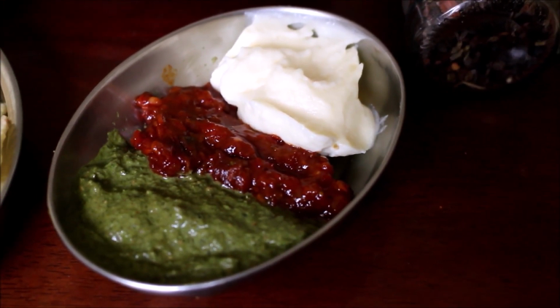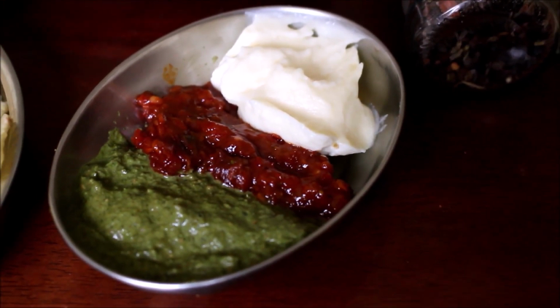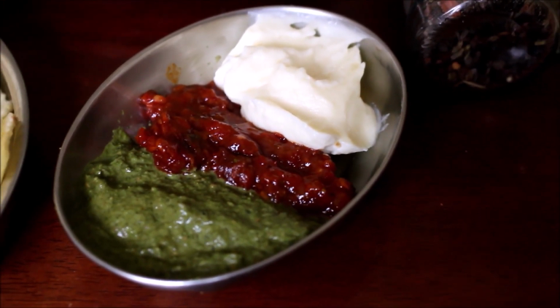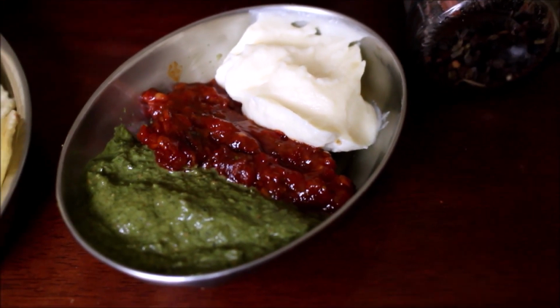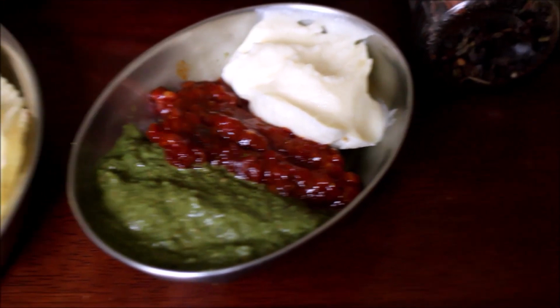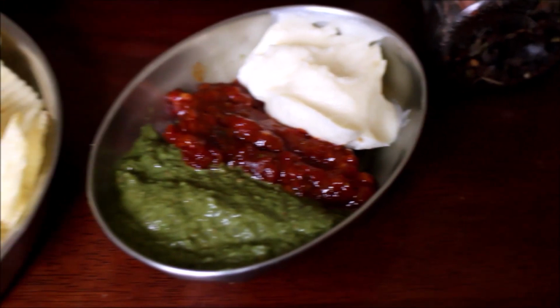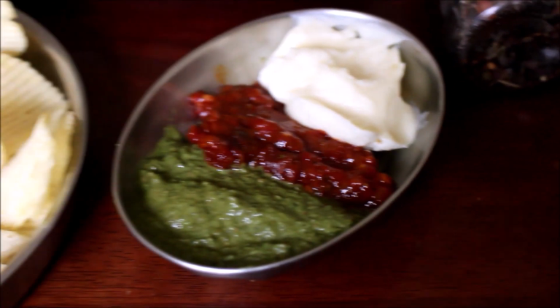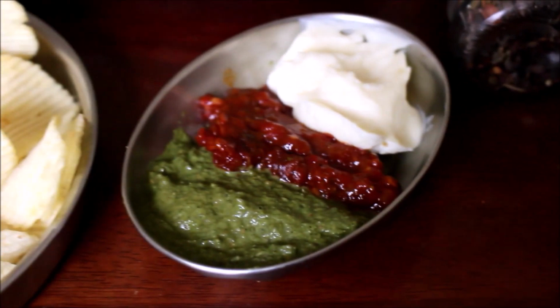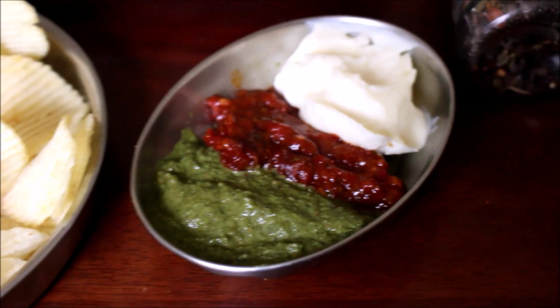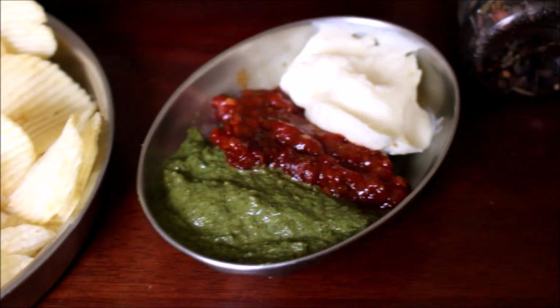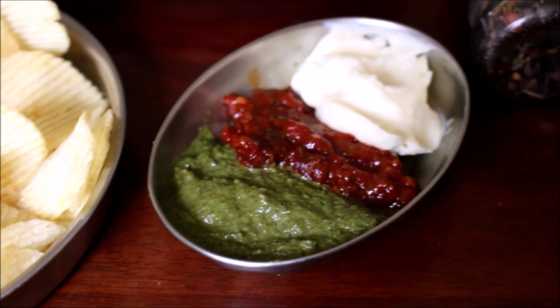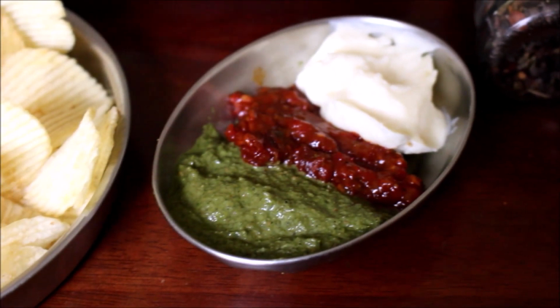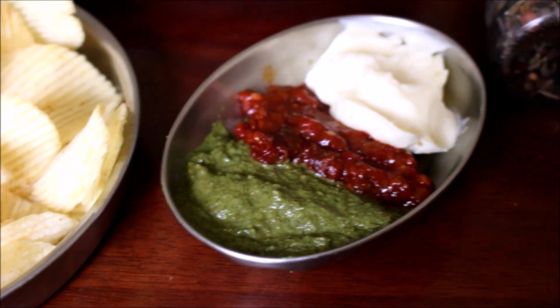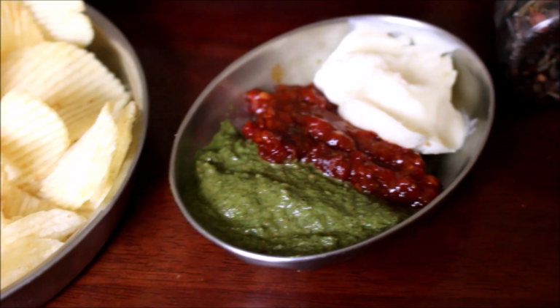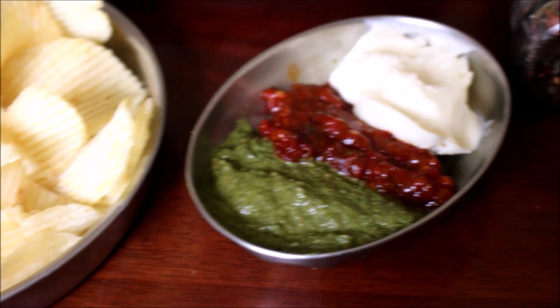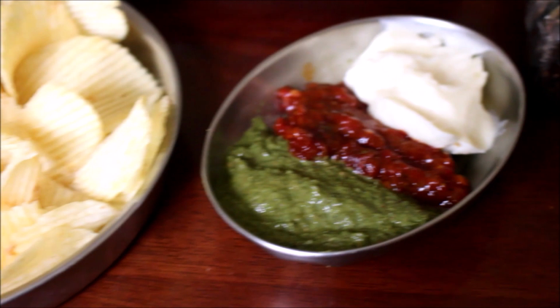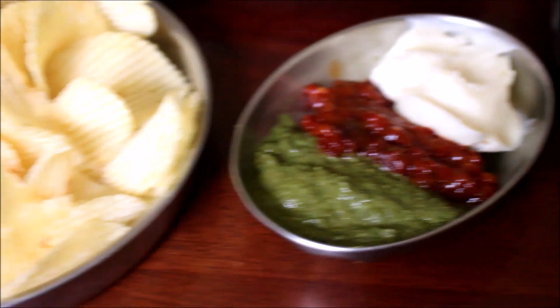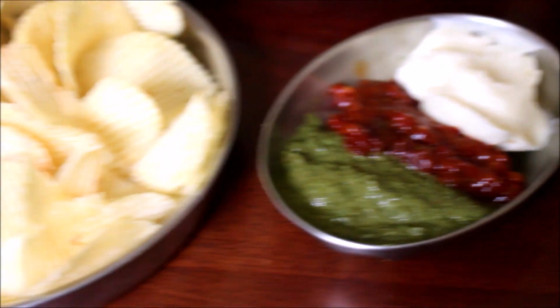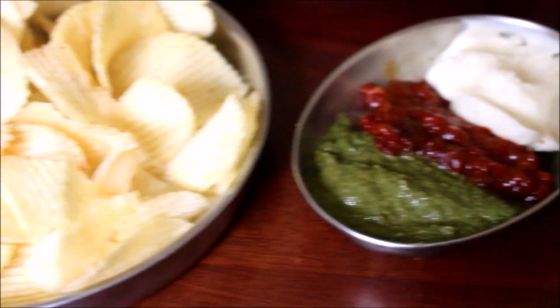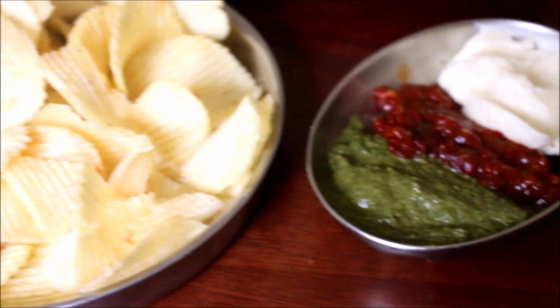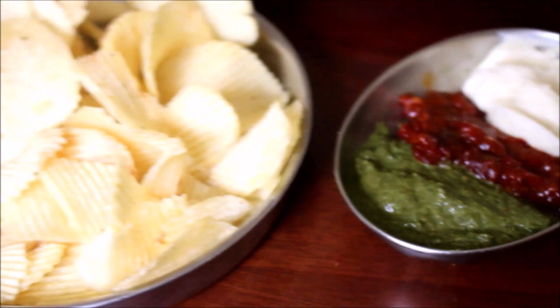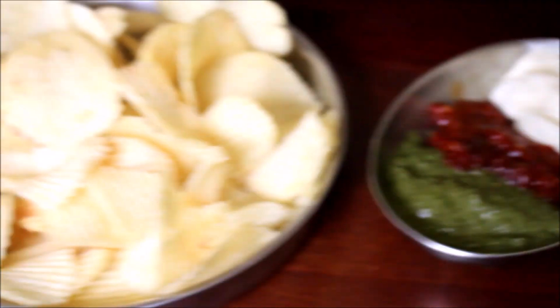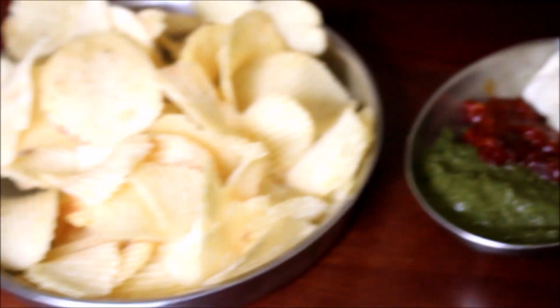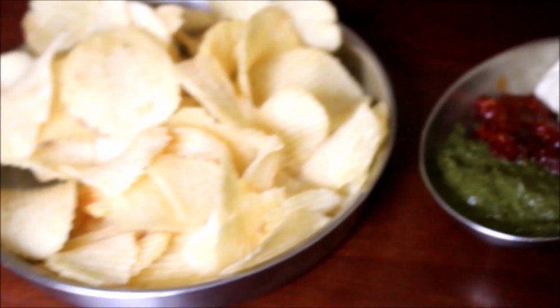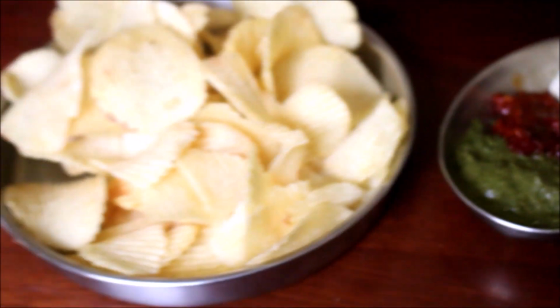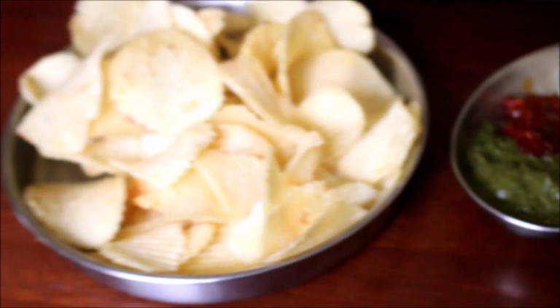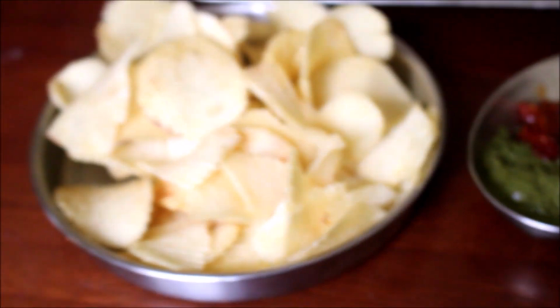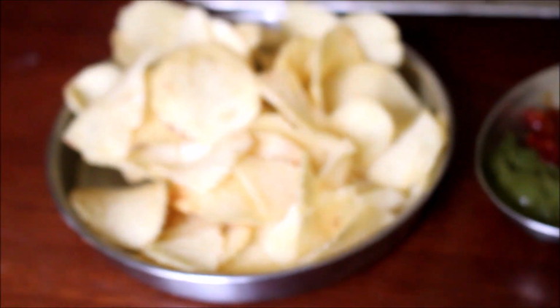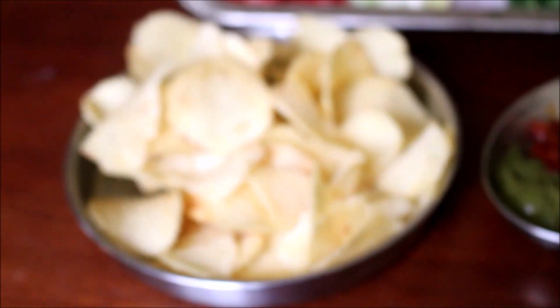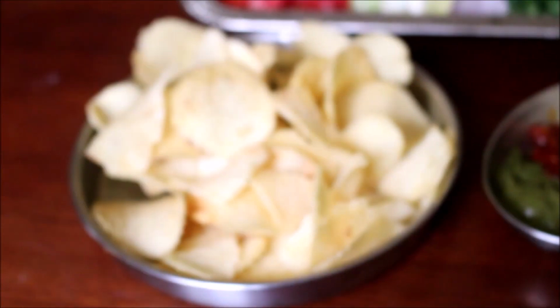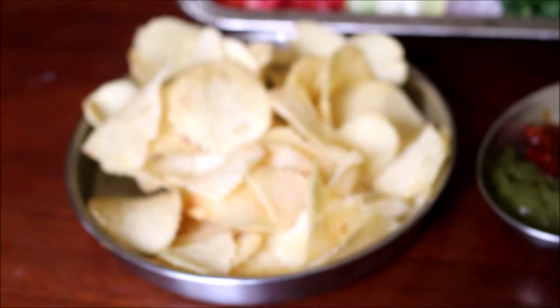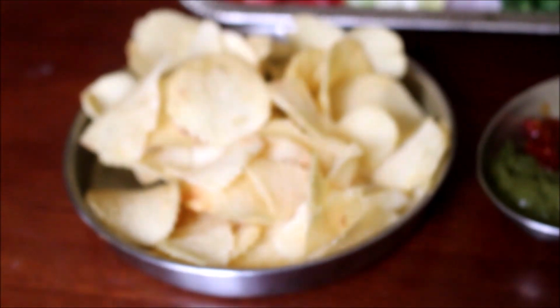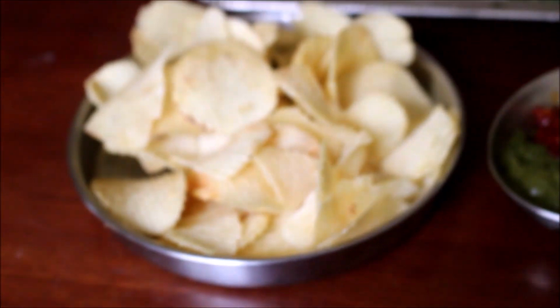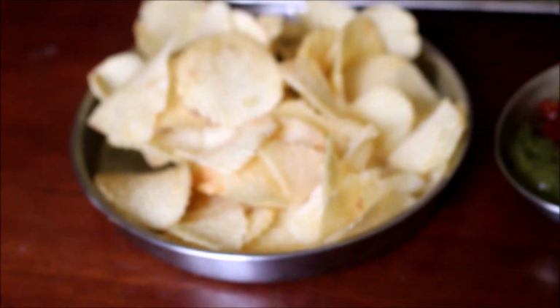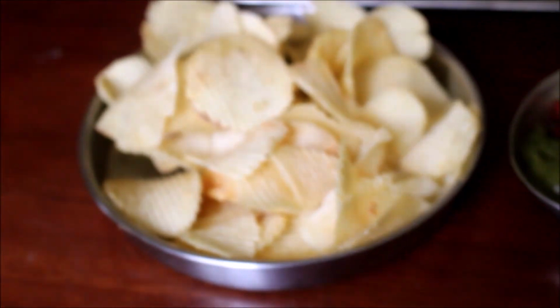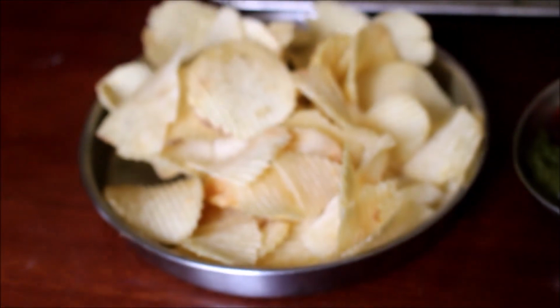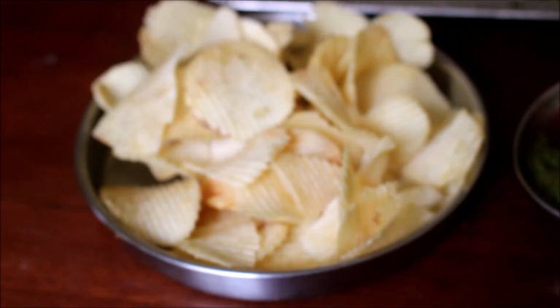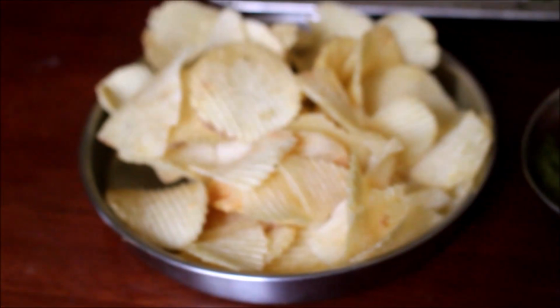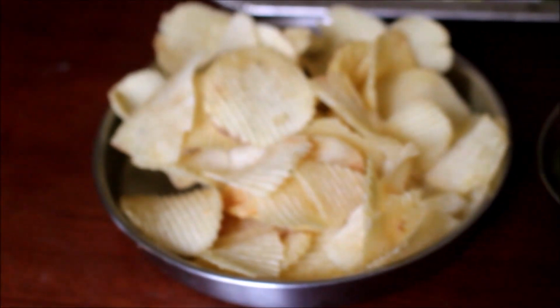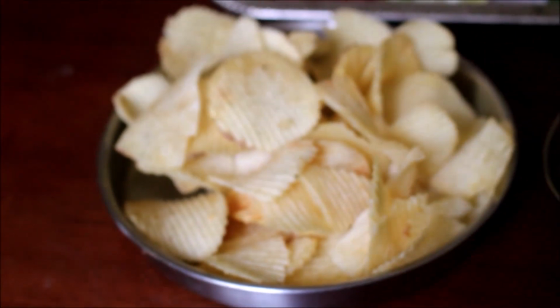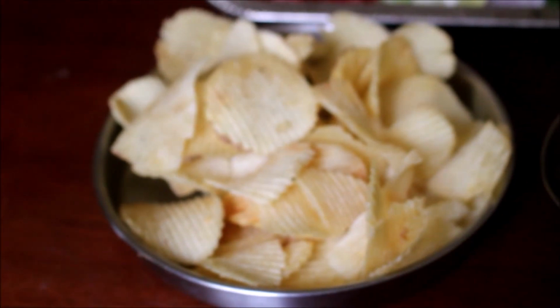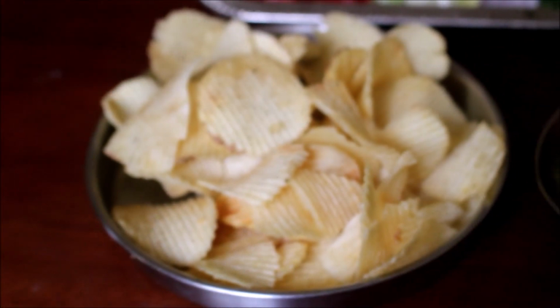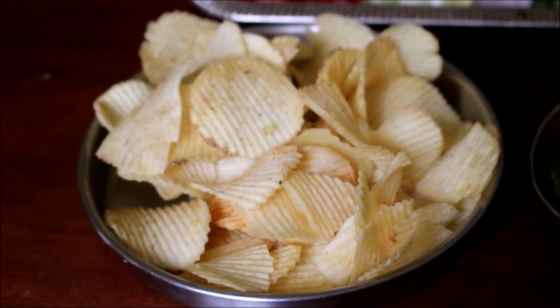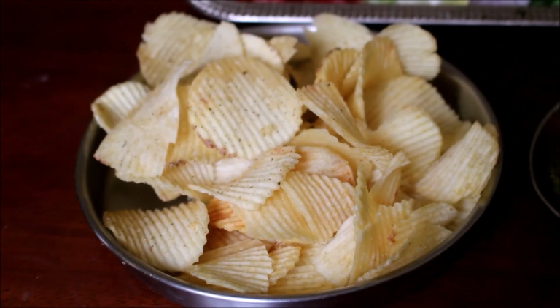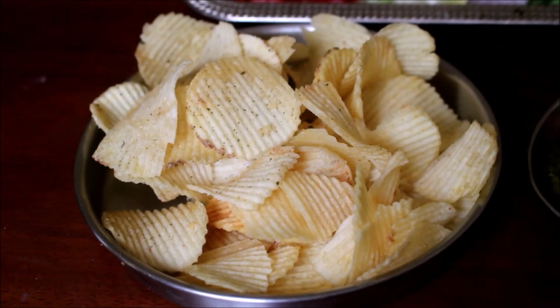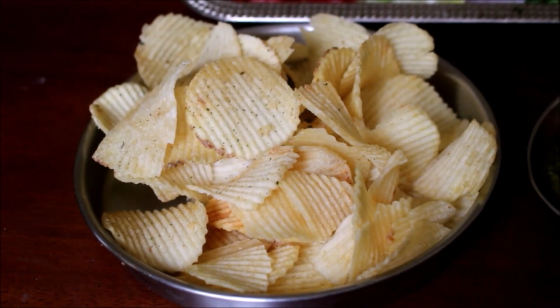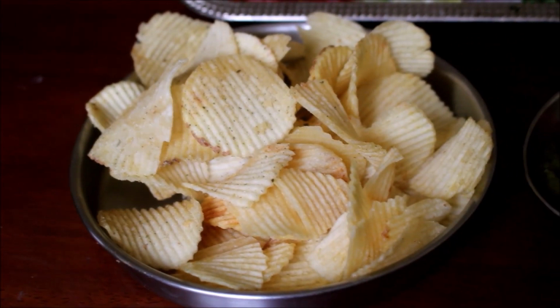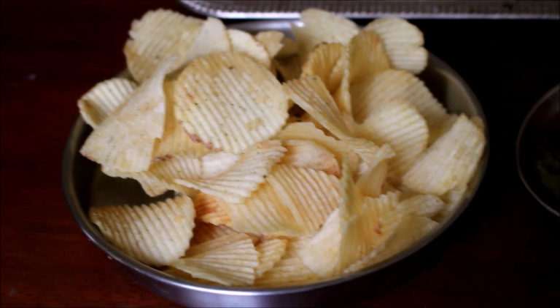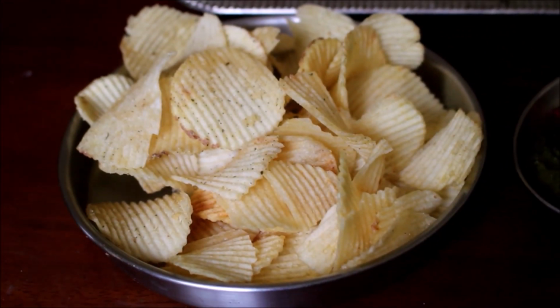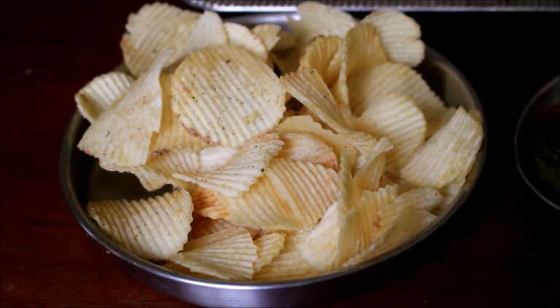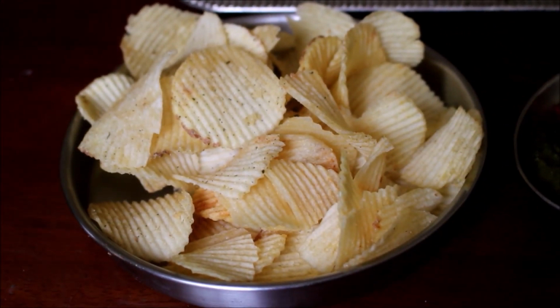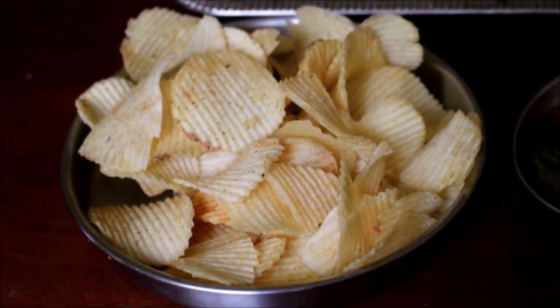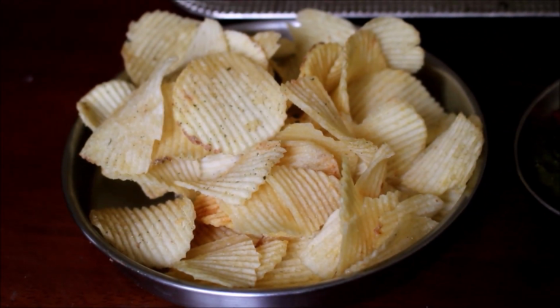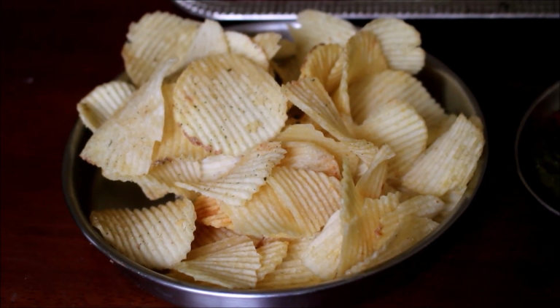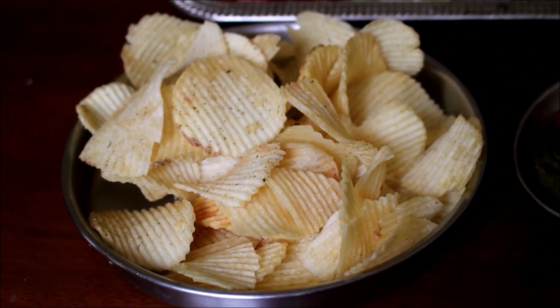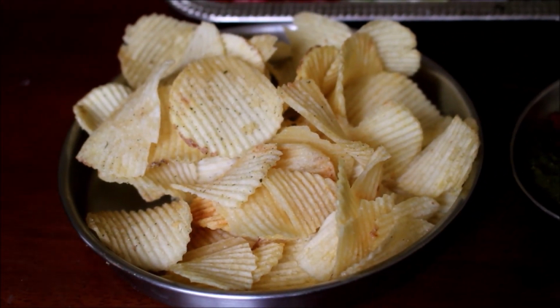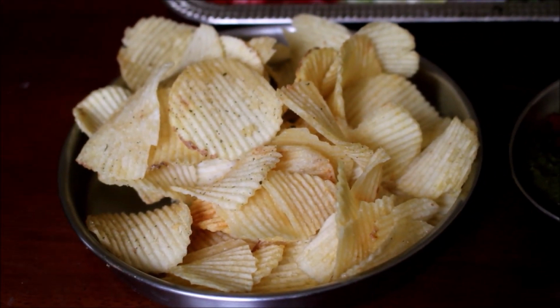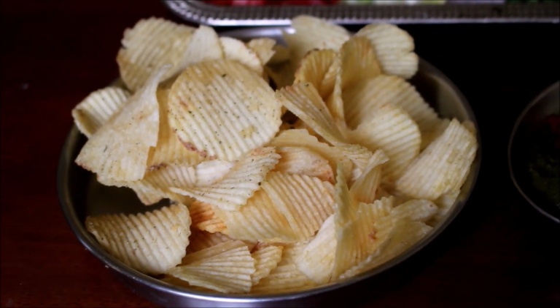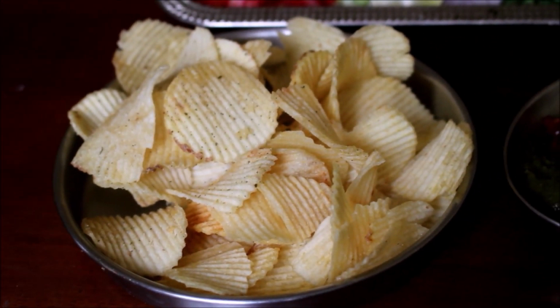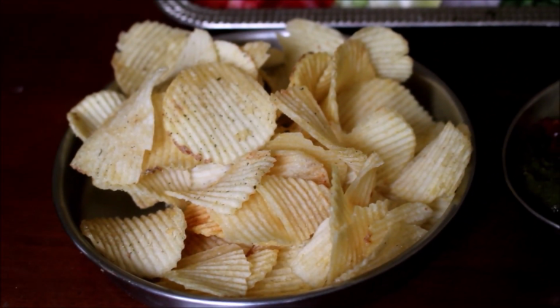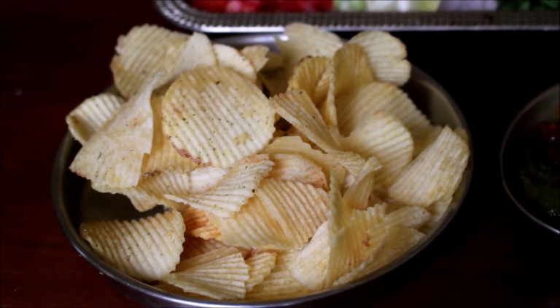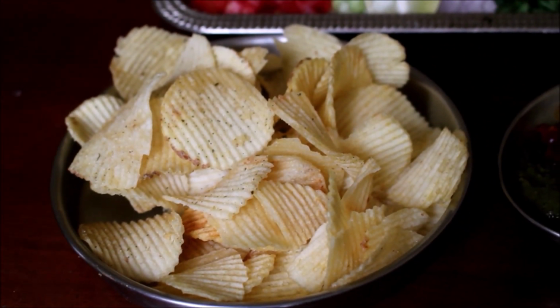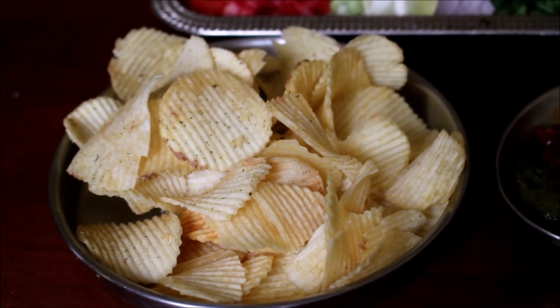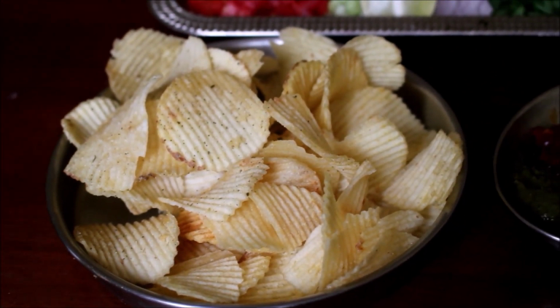The recipe links are in the description box below. There are many types of chutneys, and we are using this particular one for this recipe.